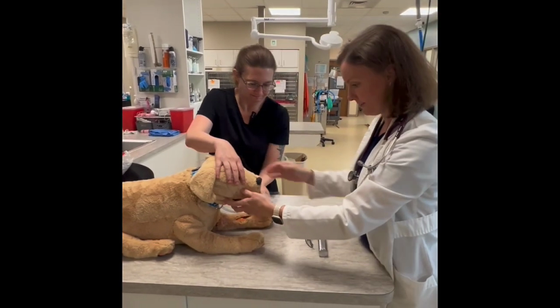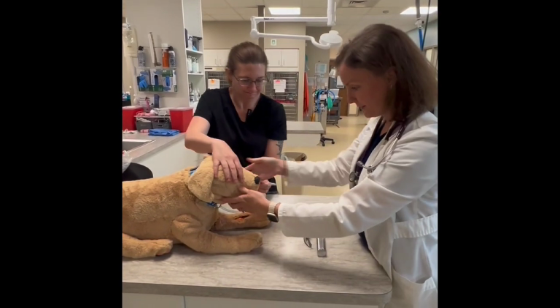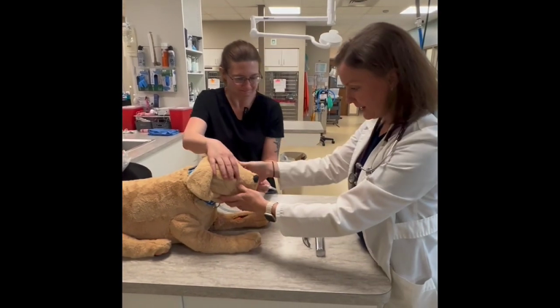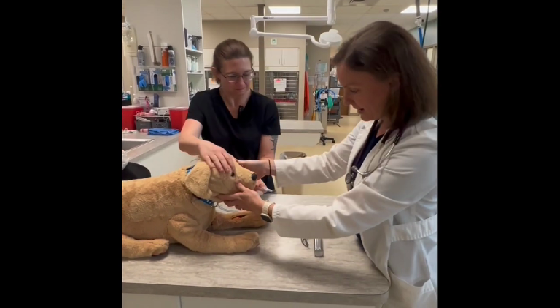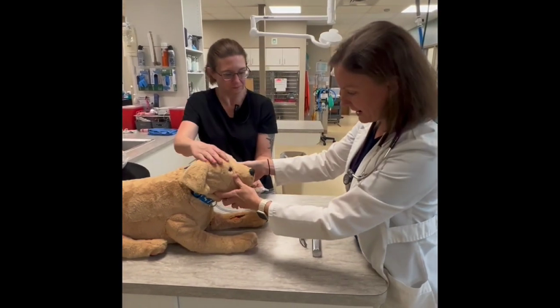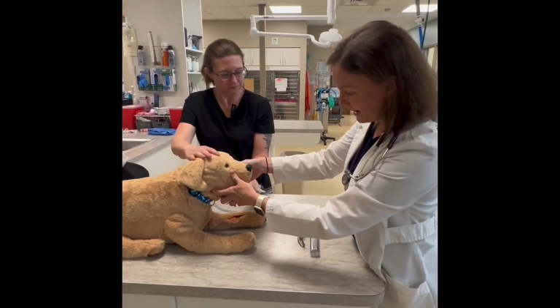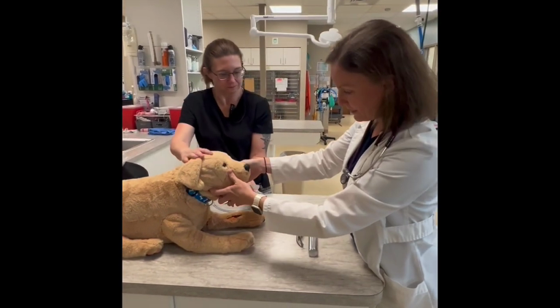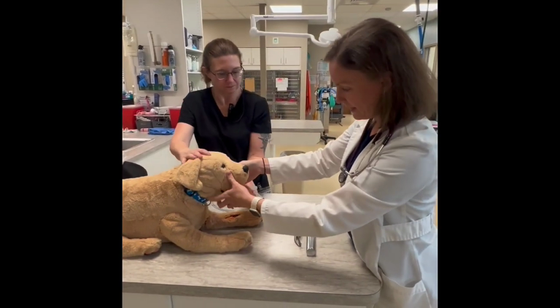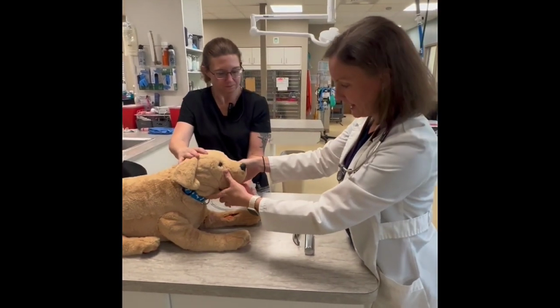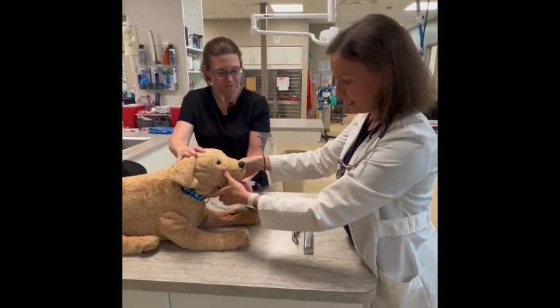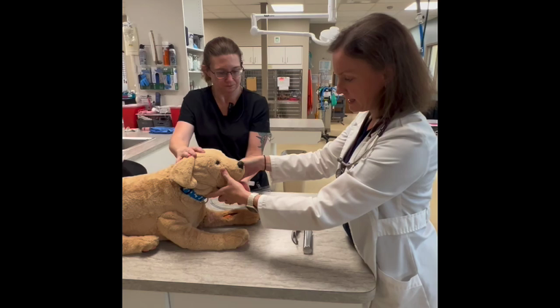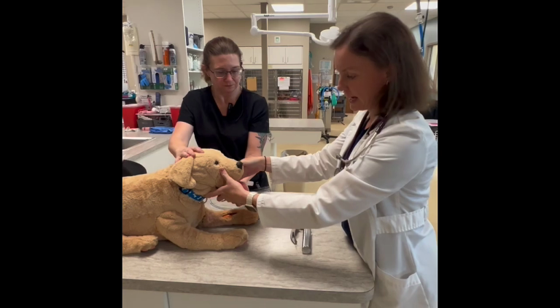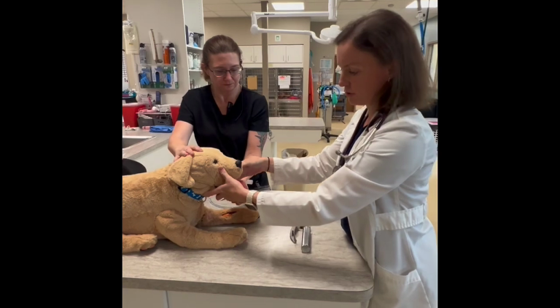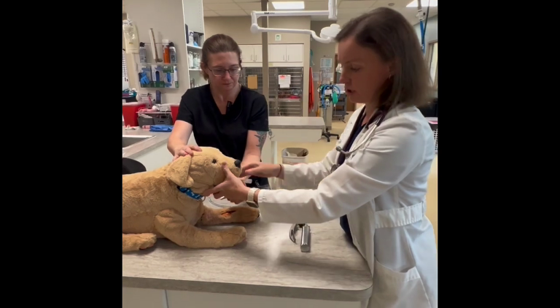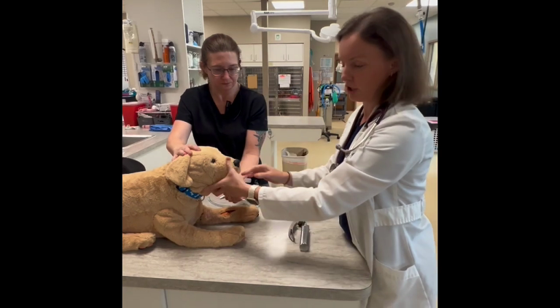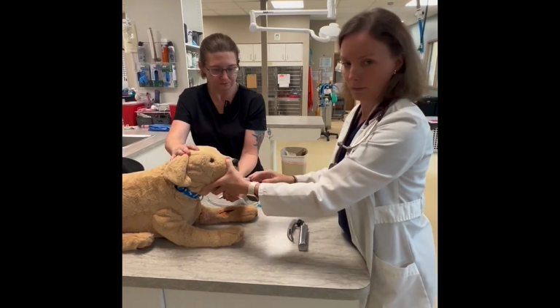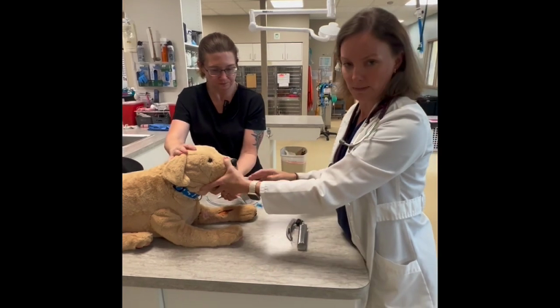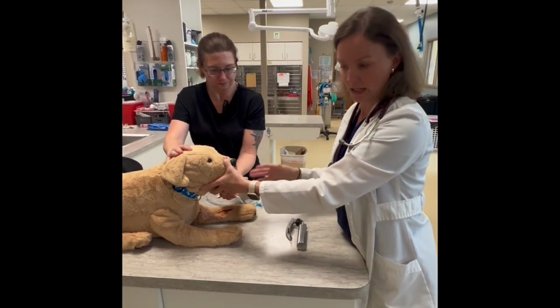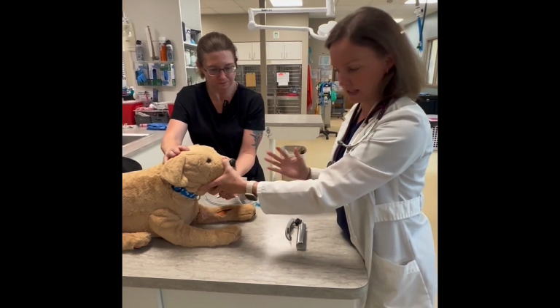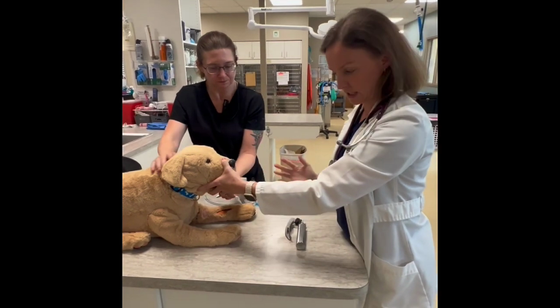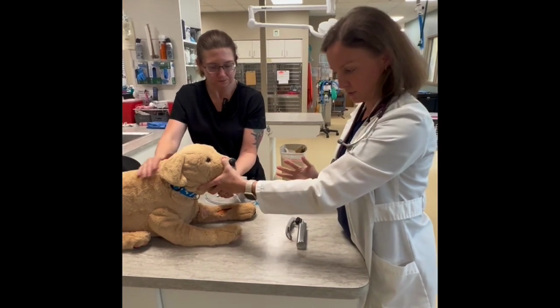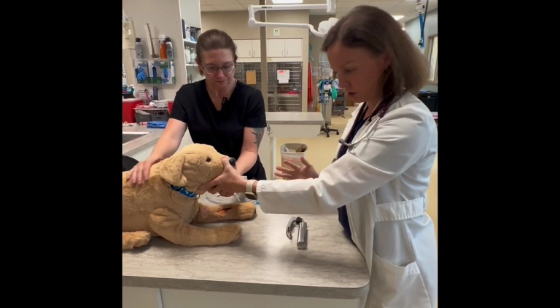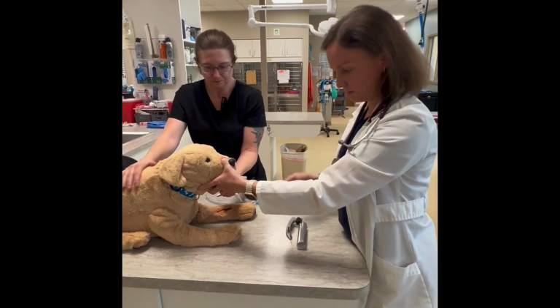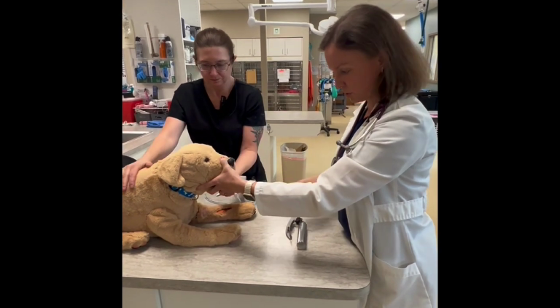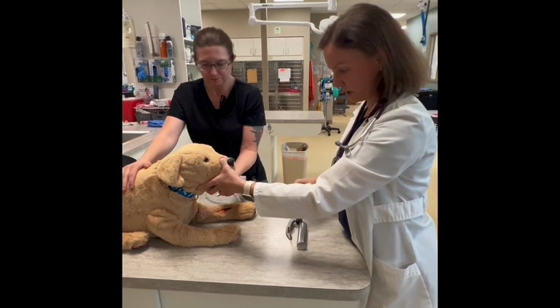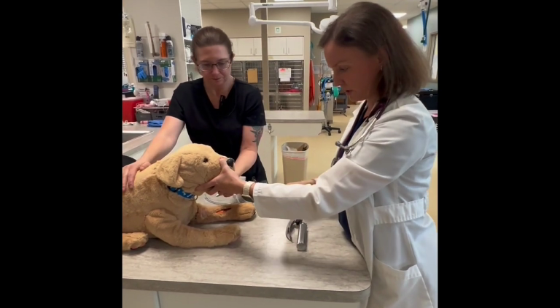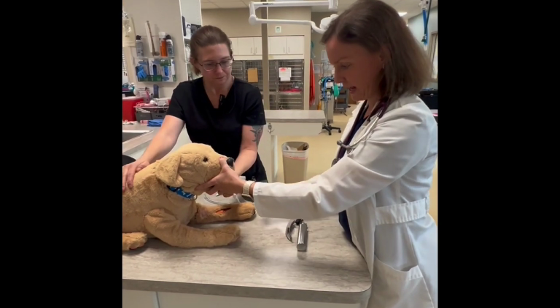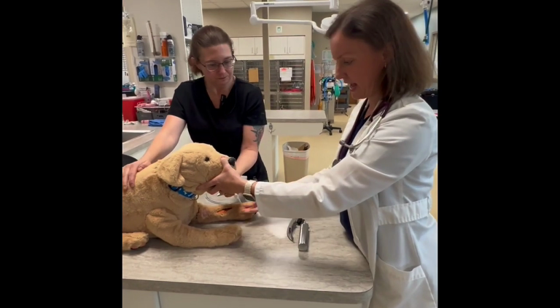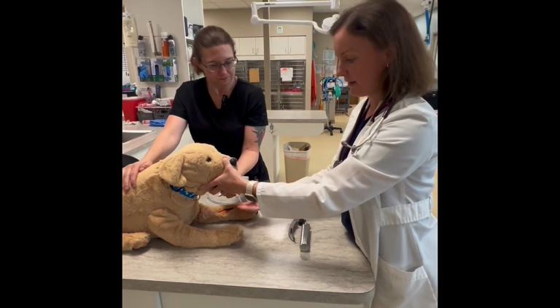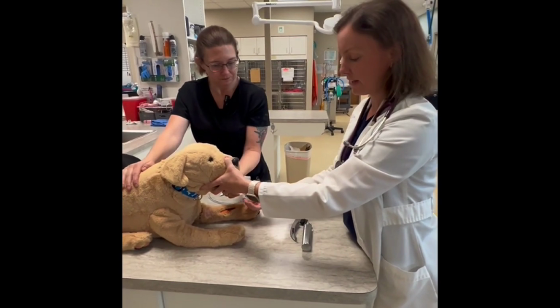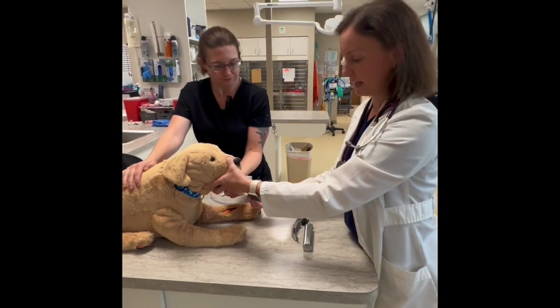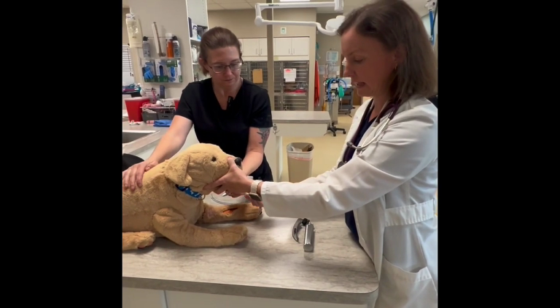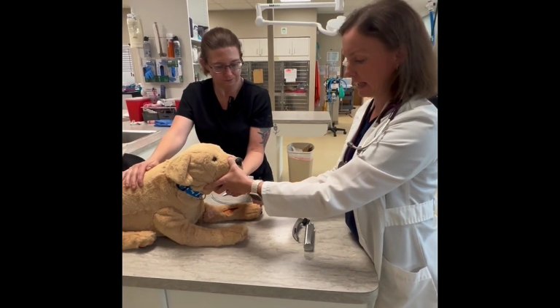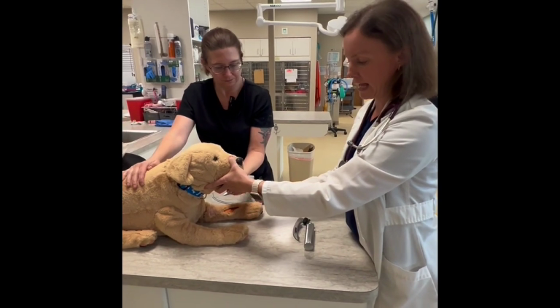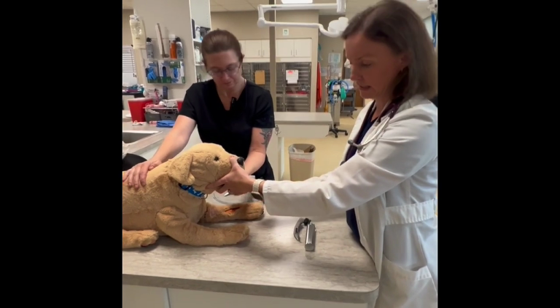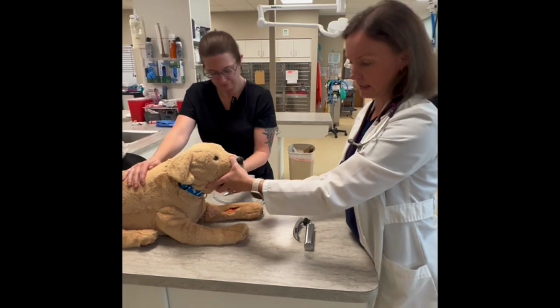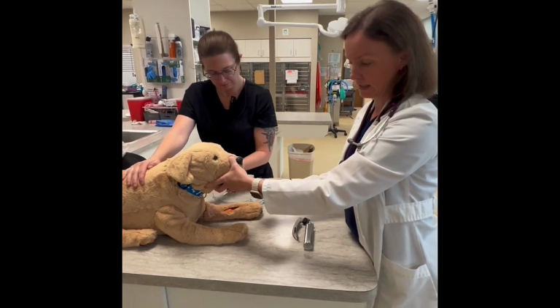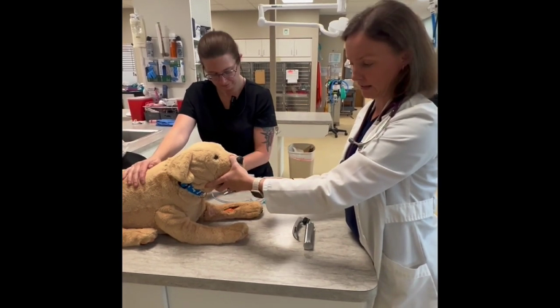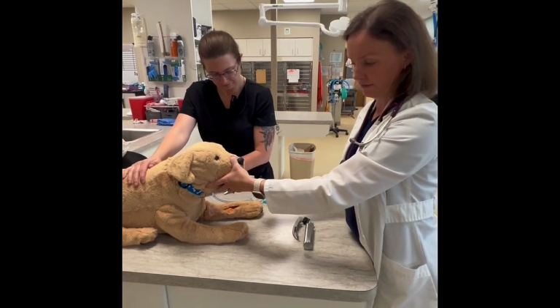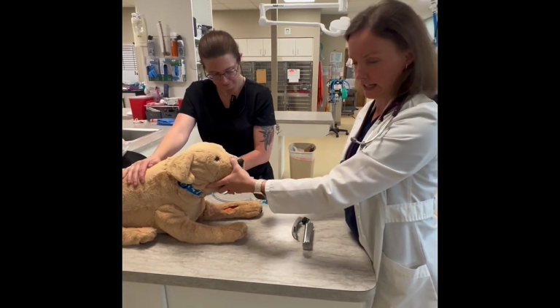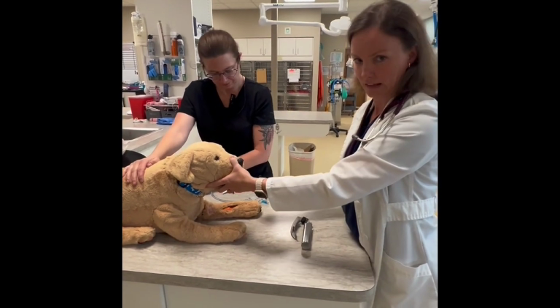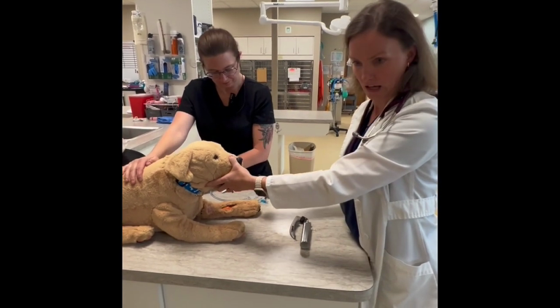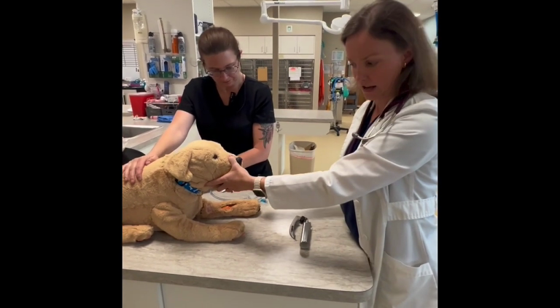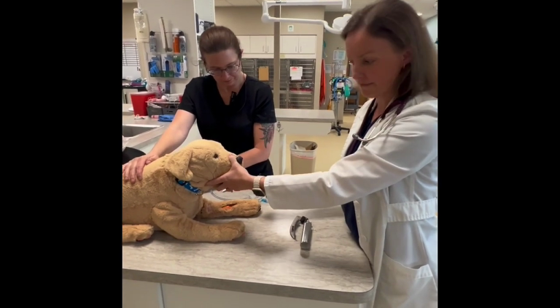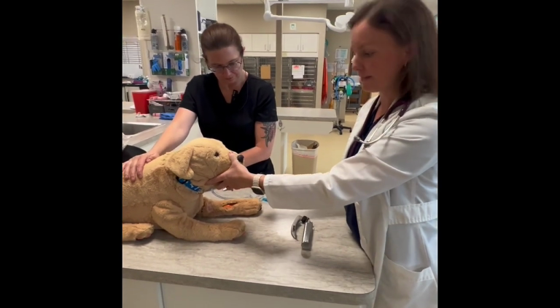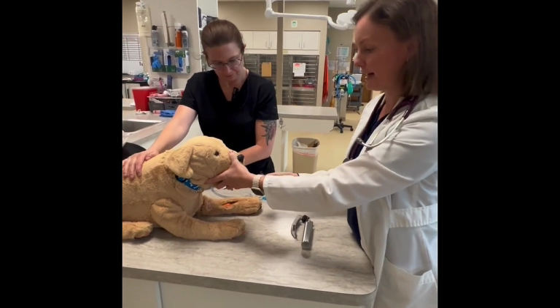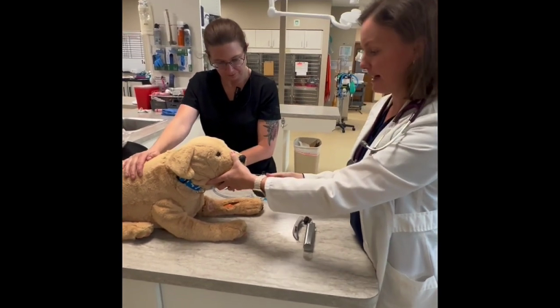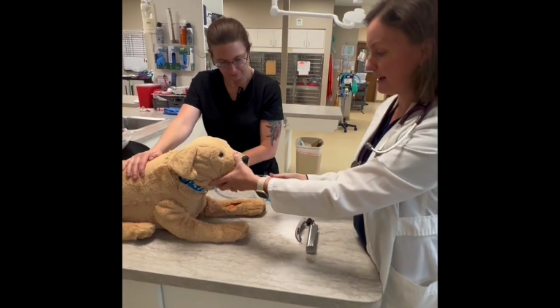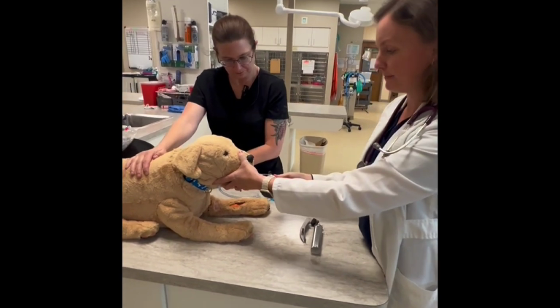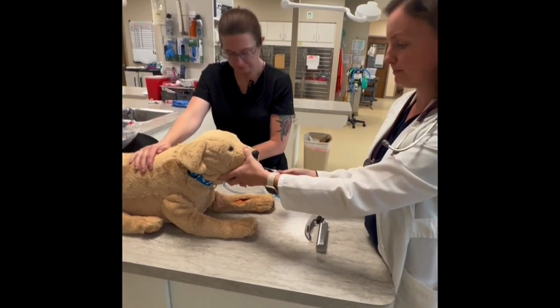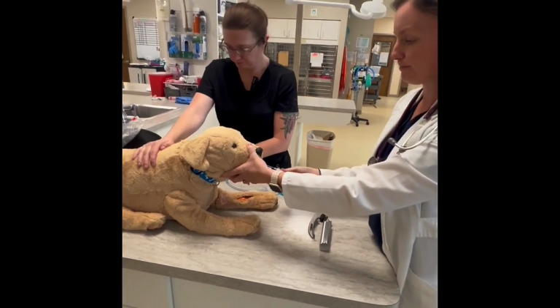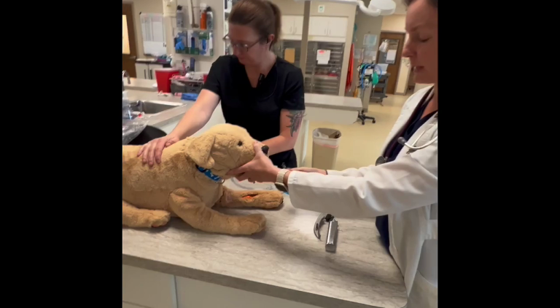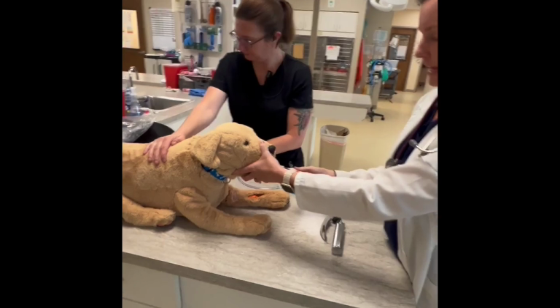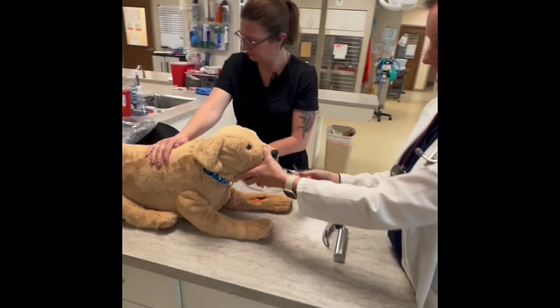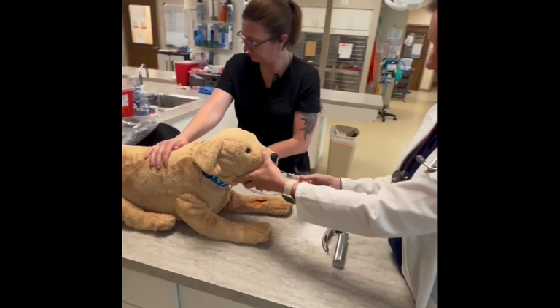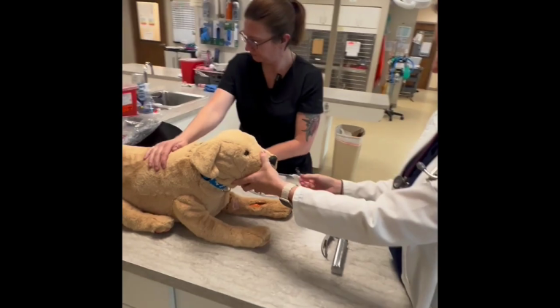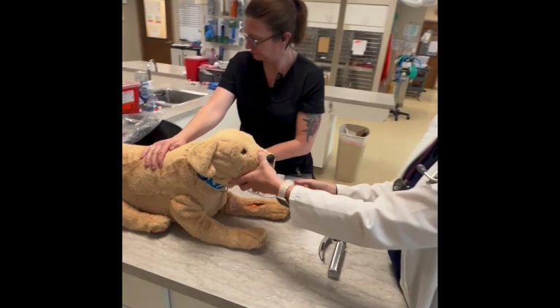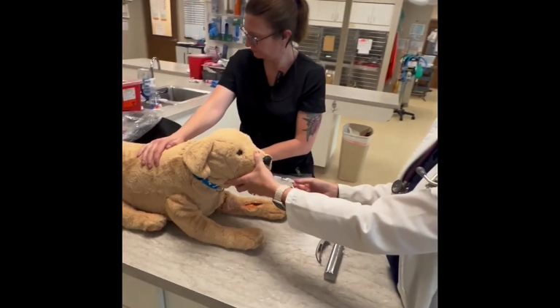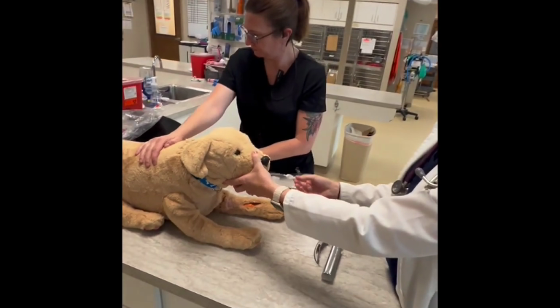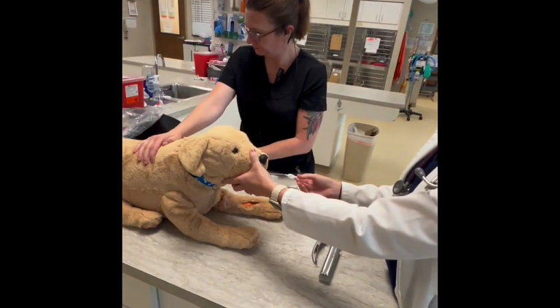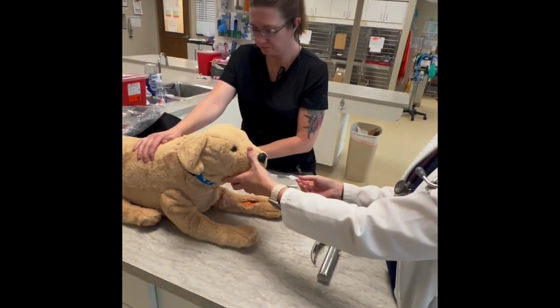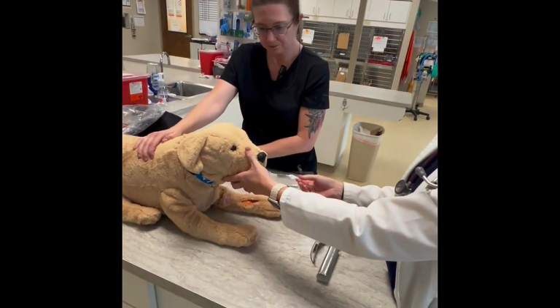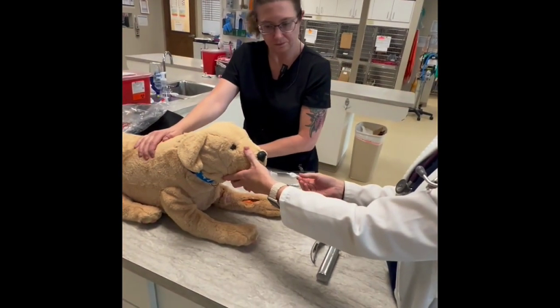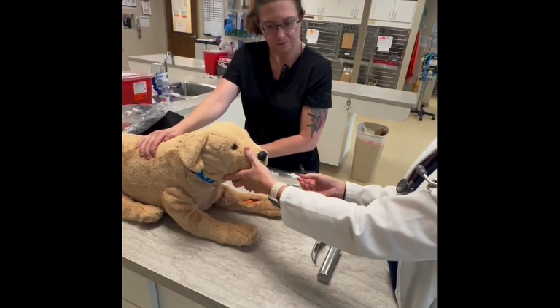Next you're going to hook them up to the anesthesia machine, which we don't have here. And then last, inflate the cuff and make sure you have a tight seal.